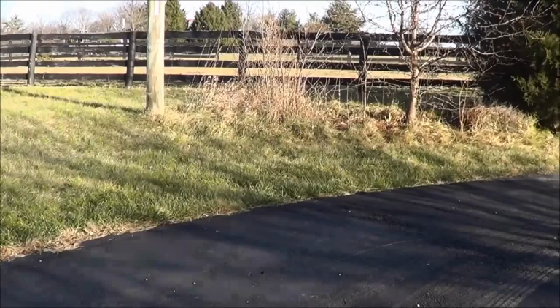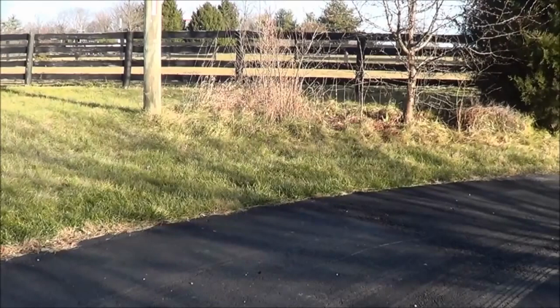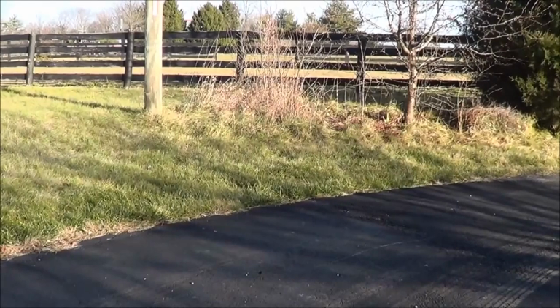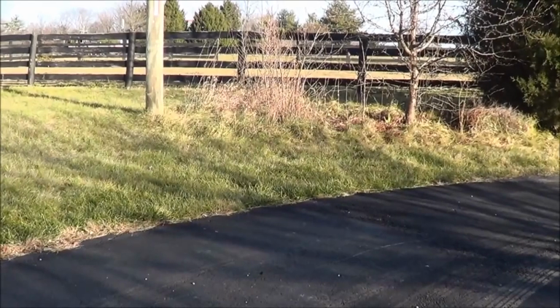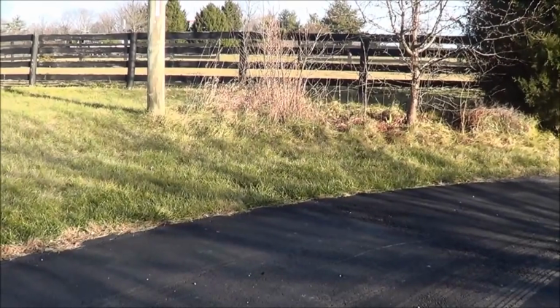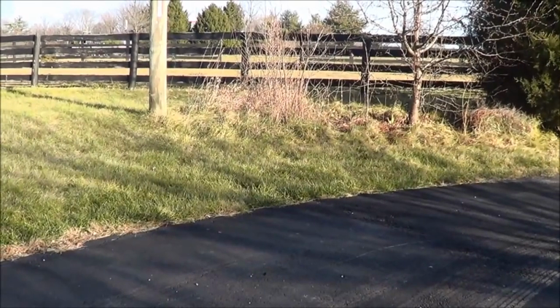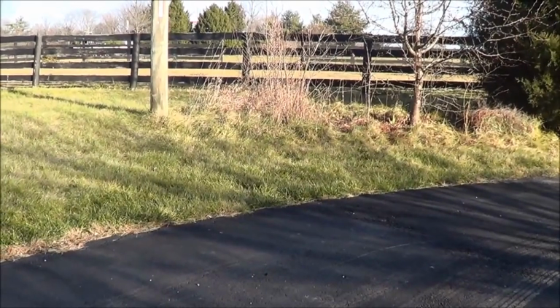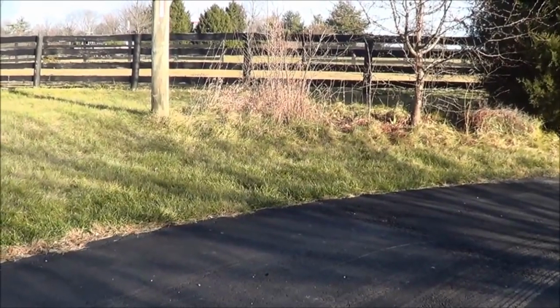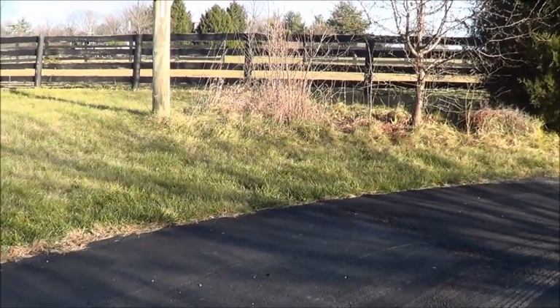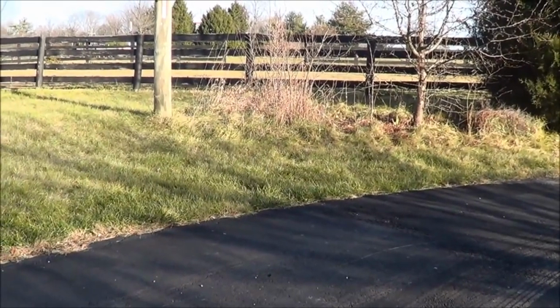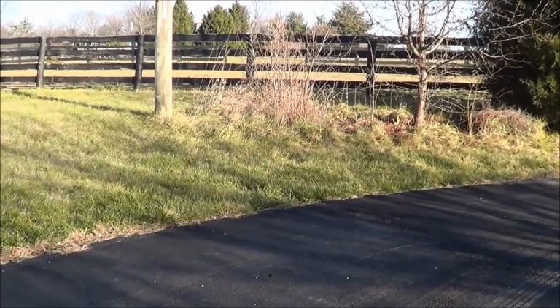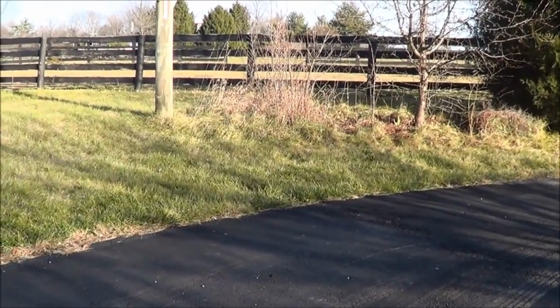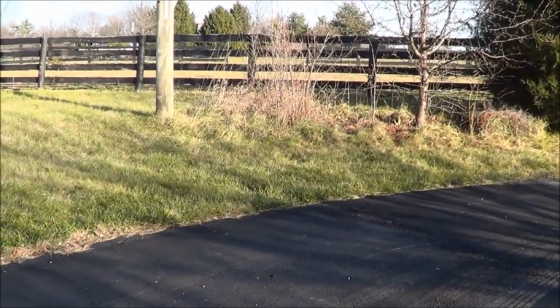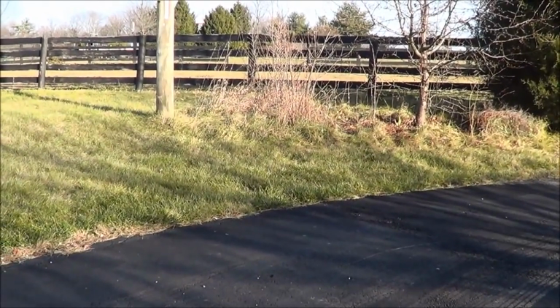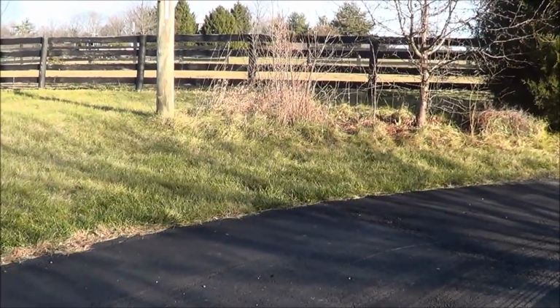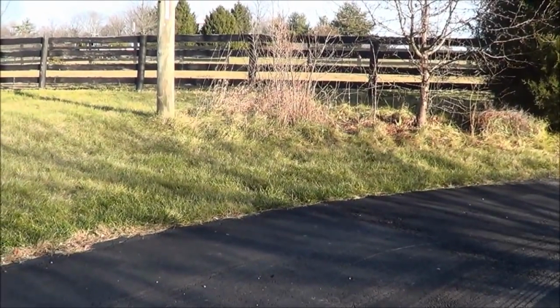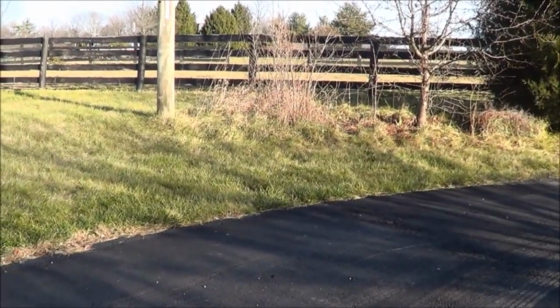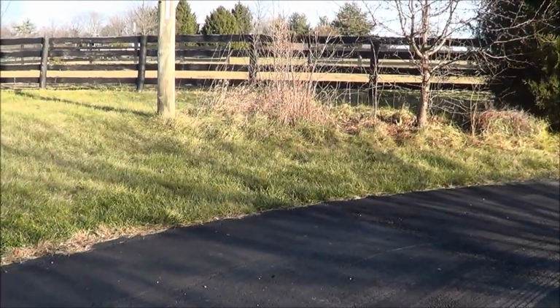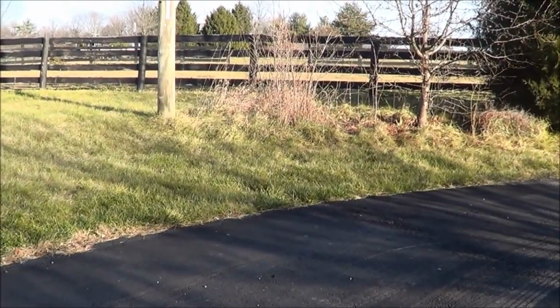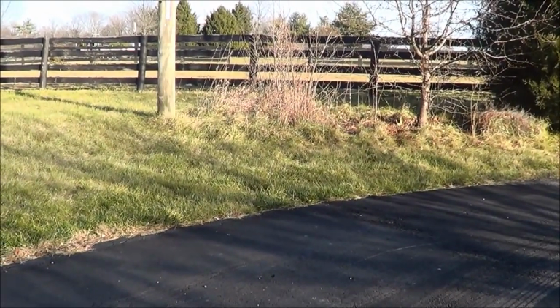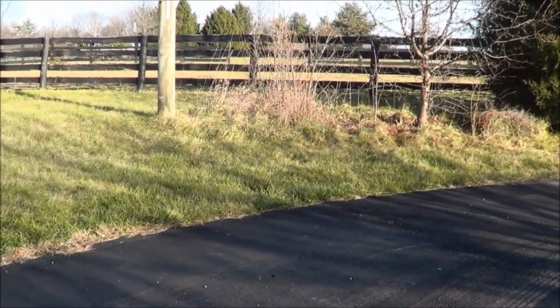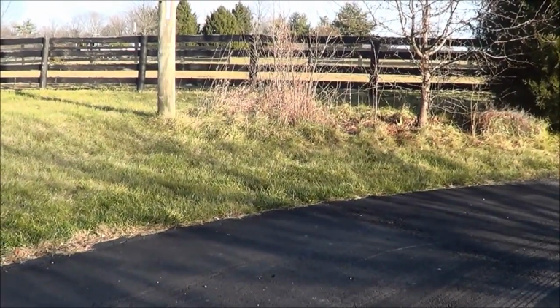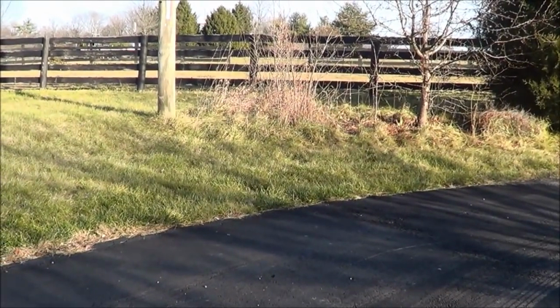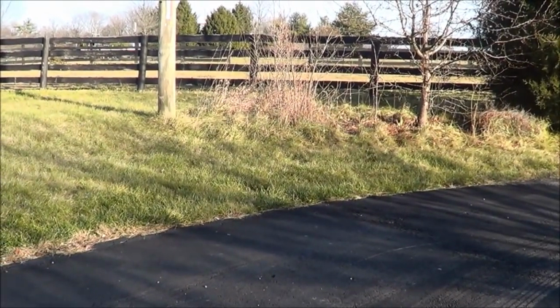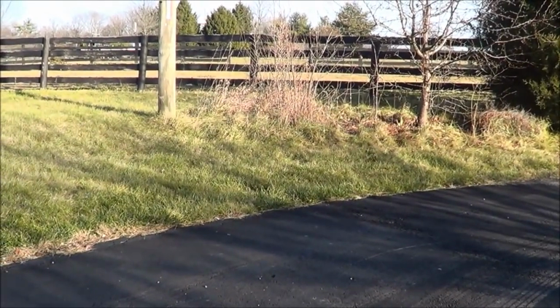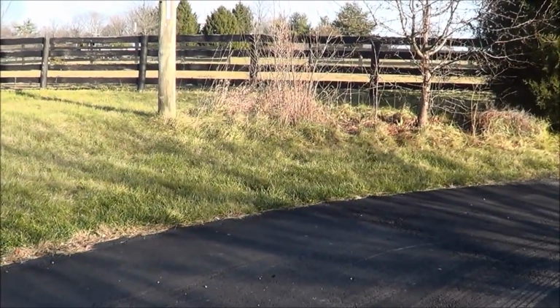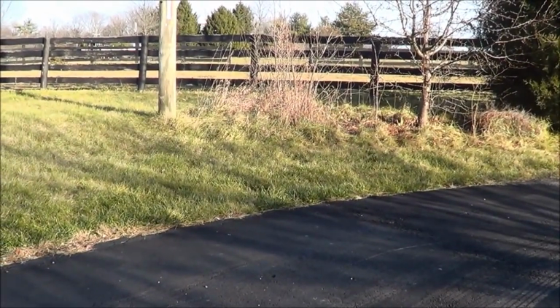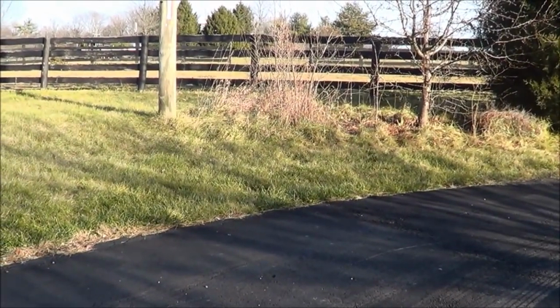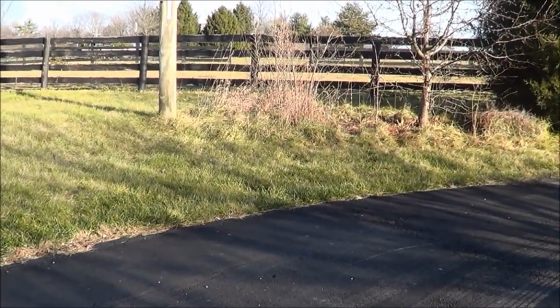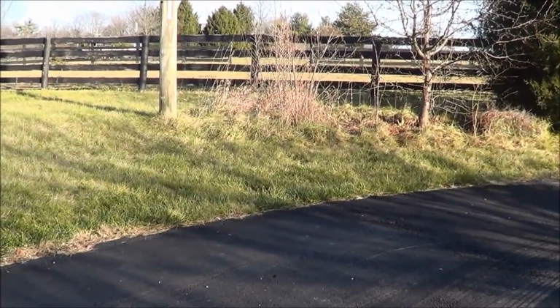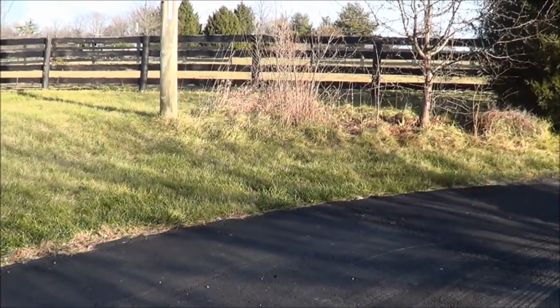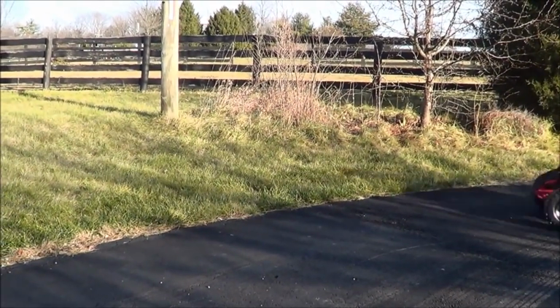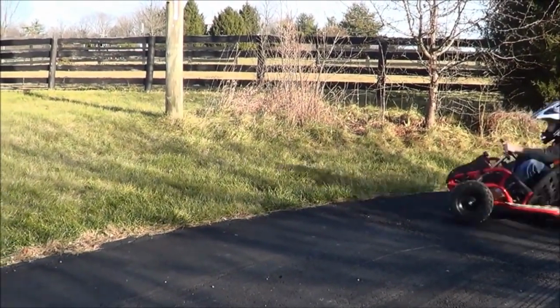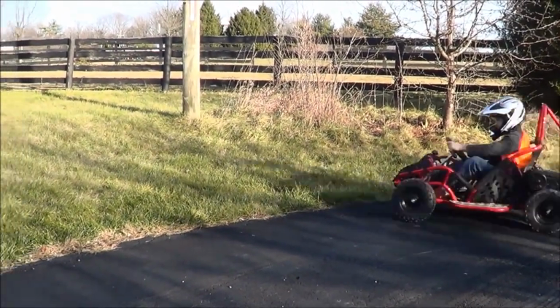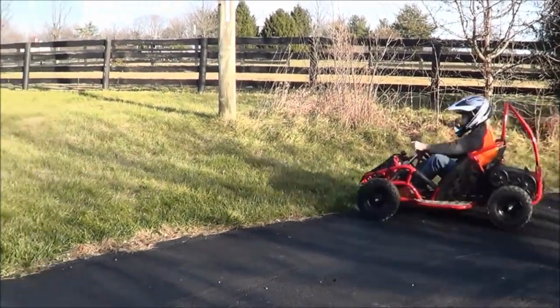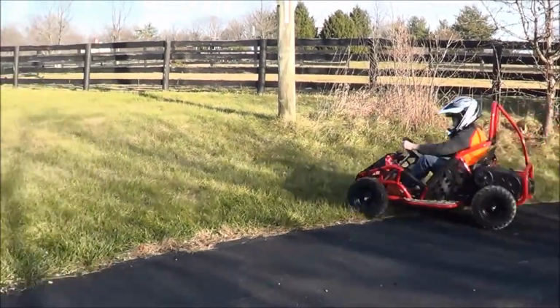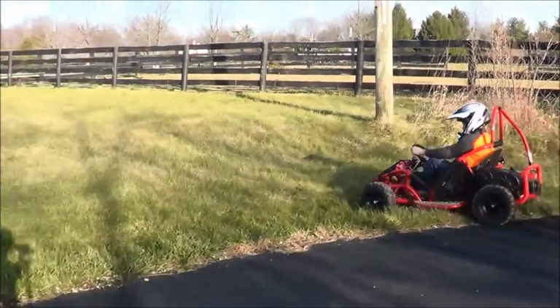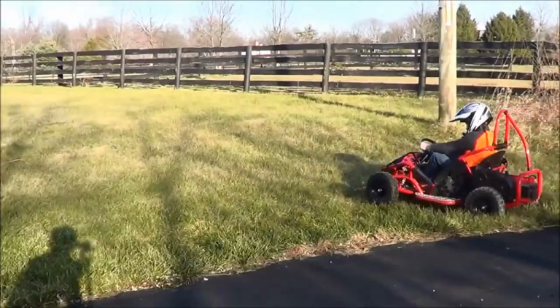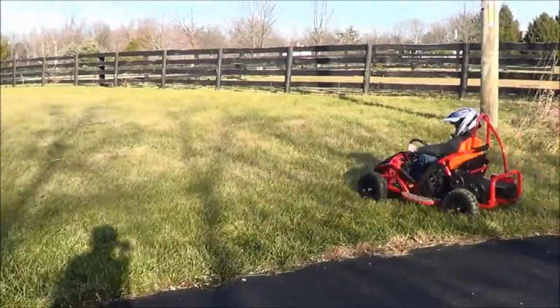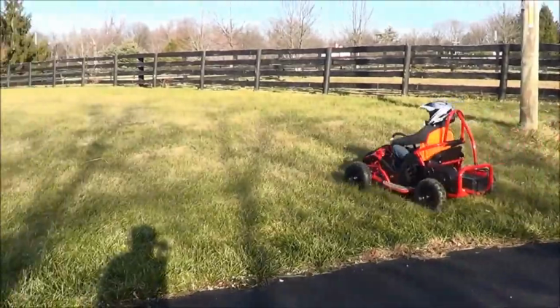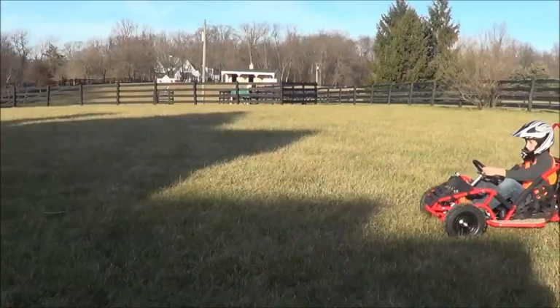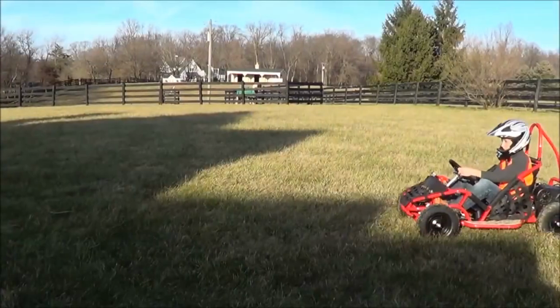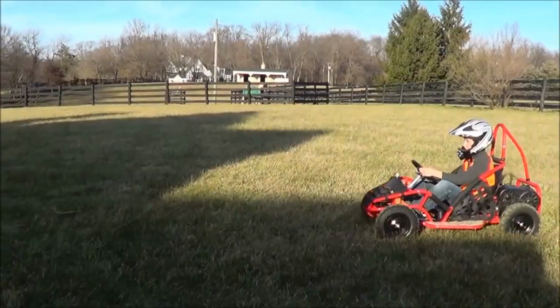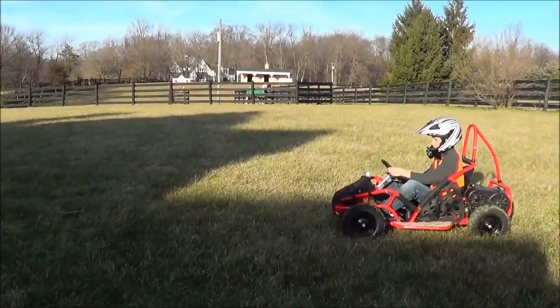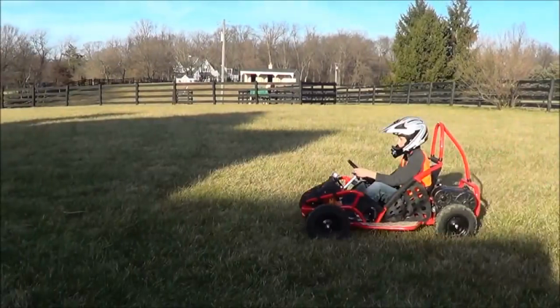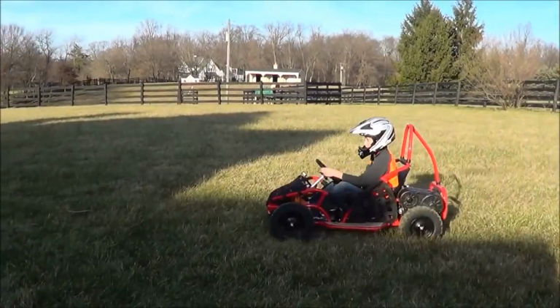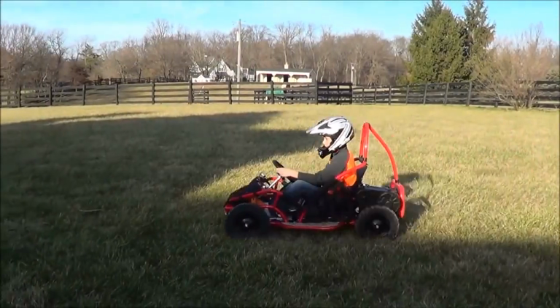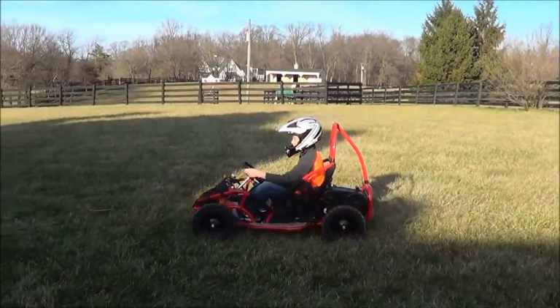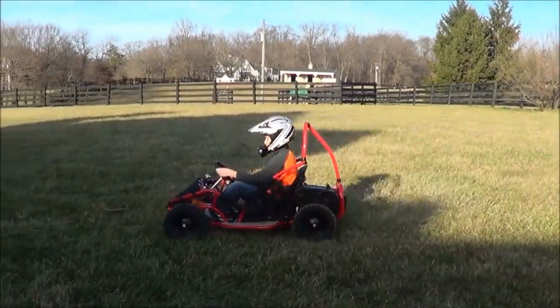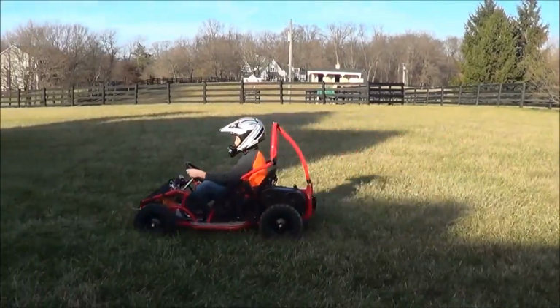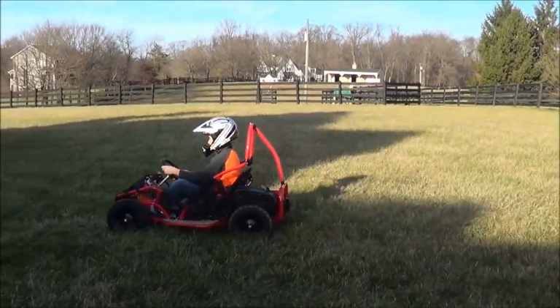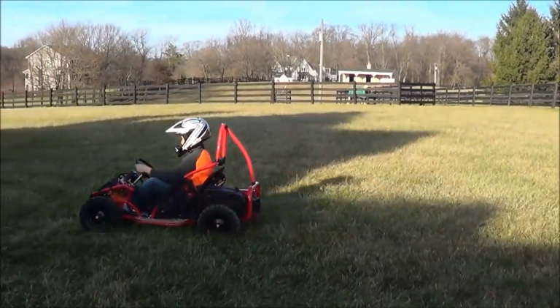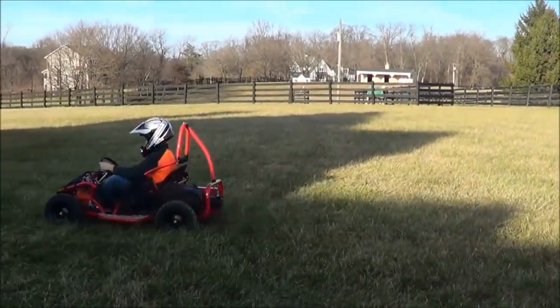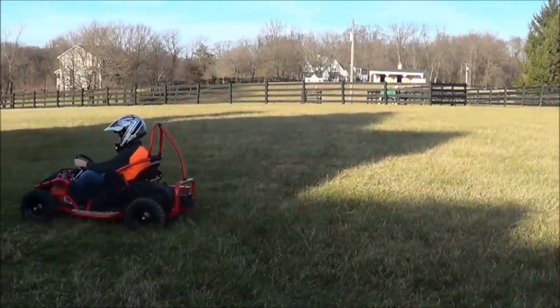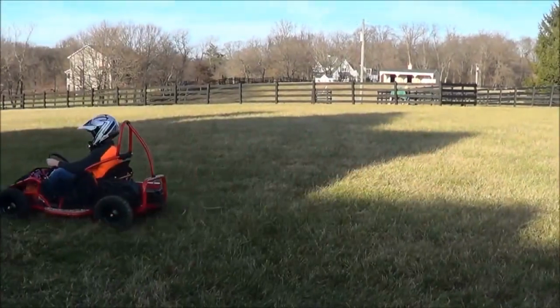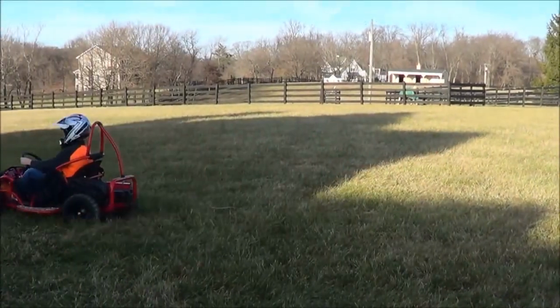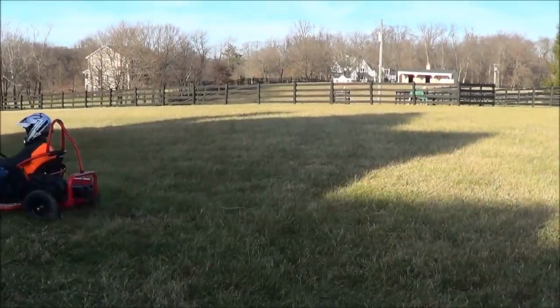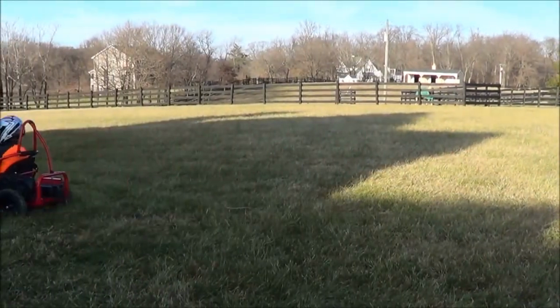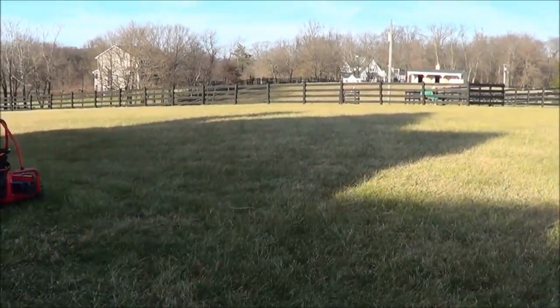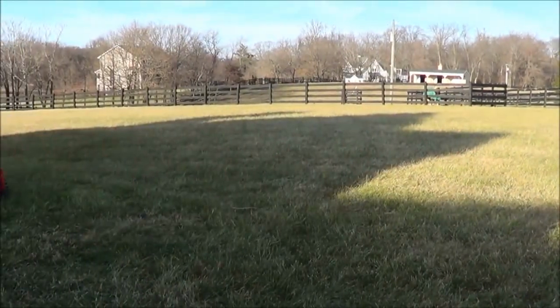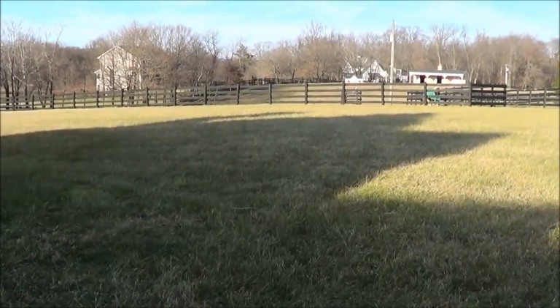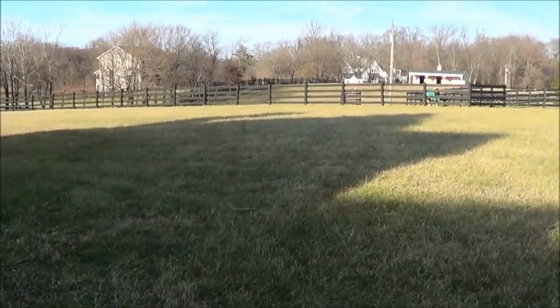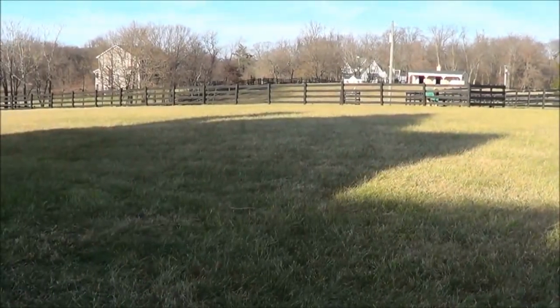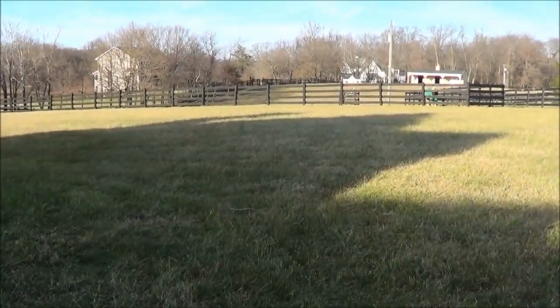The go-kart works pretty well off-road, as long as you're not going up a hill. When you go up a hill, it can get stuck because it doesn't have the power.